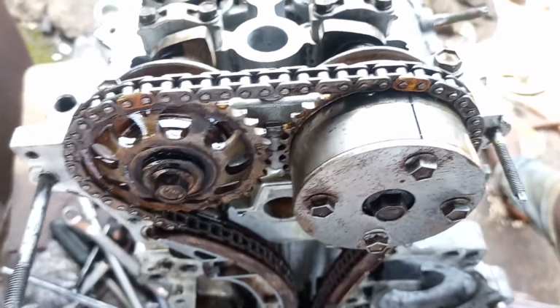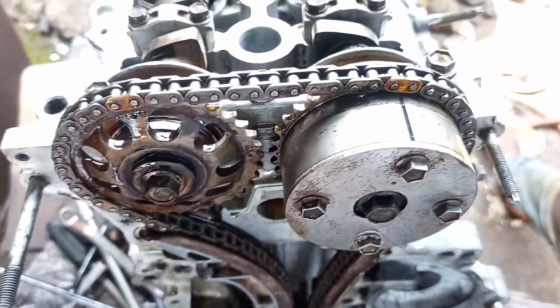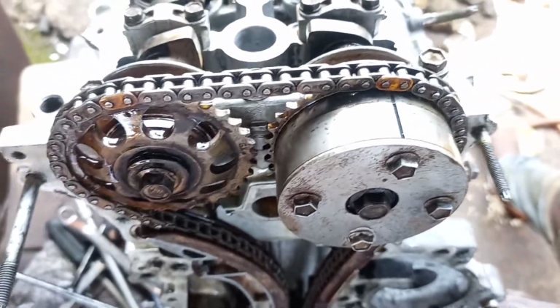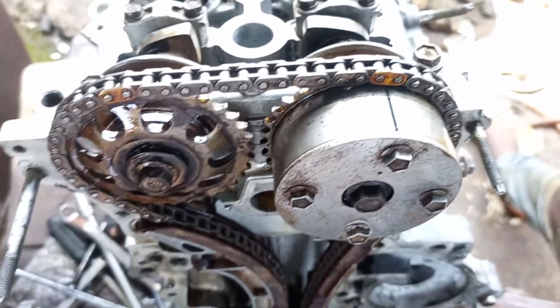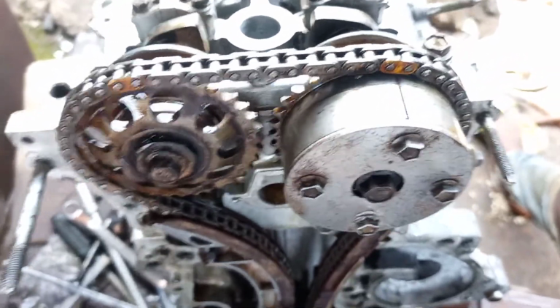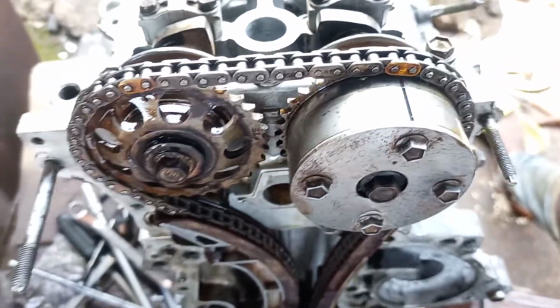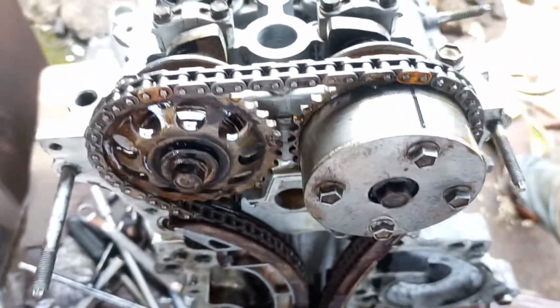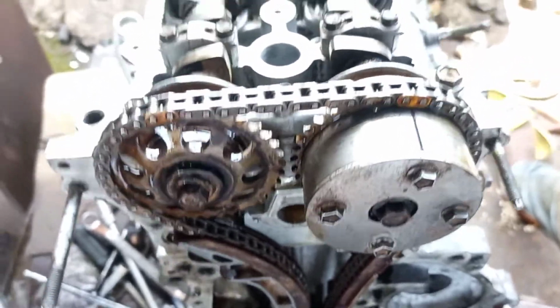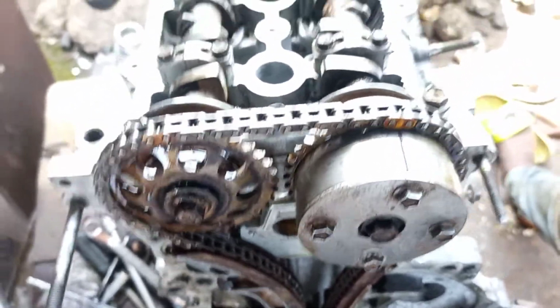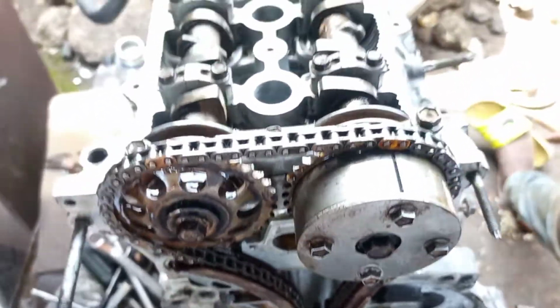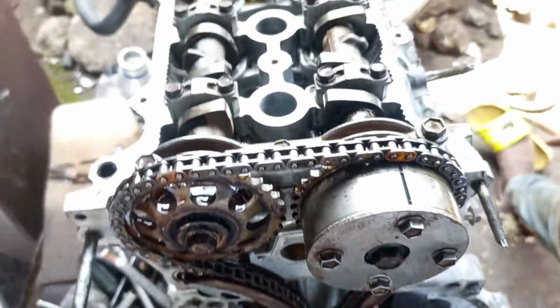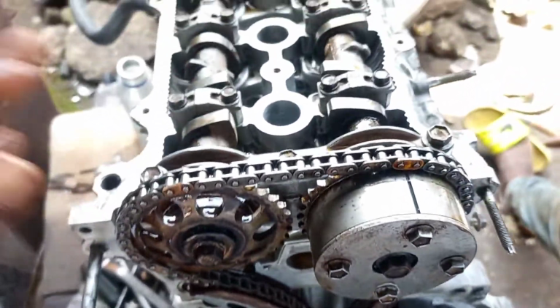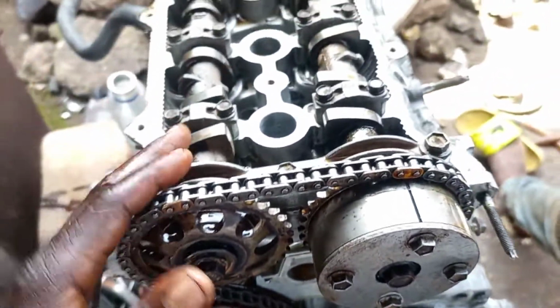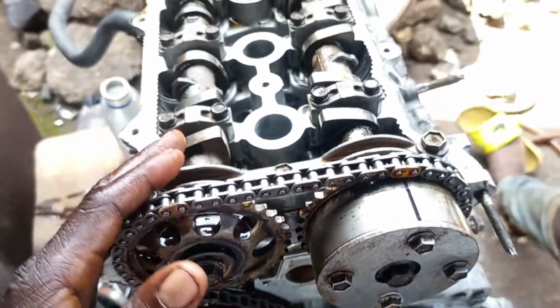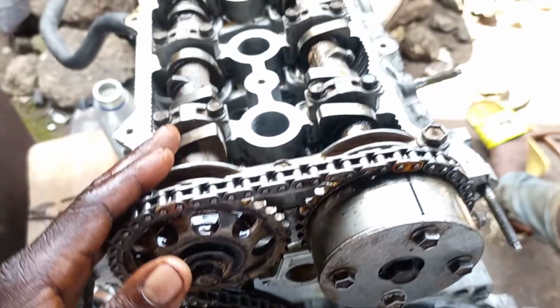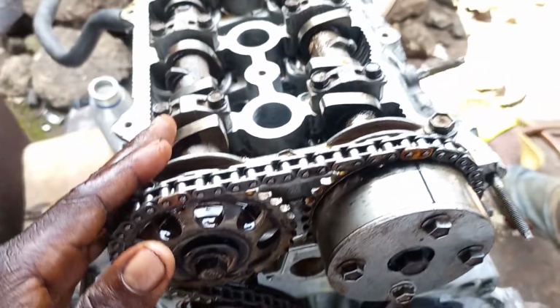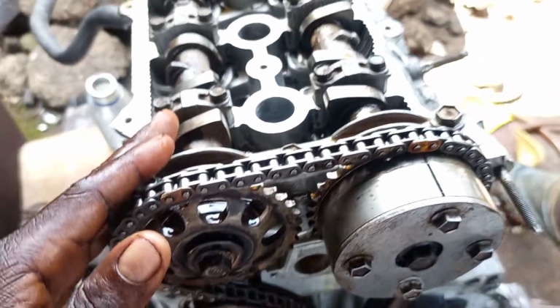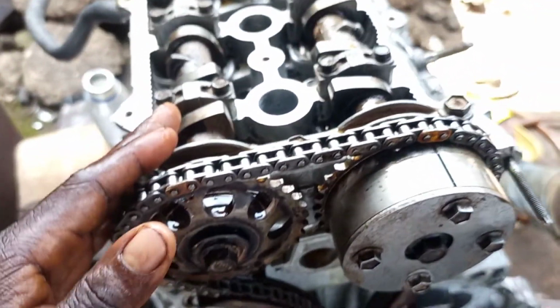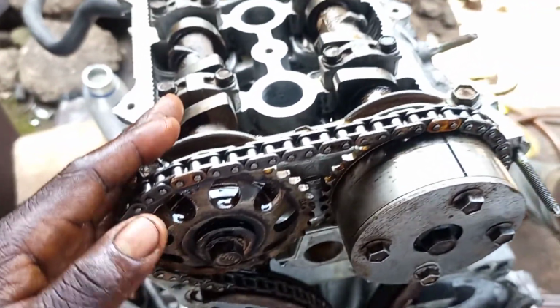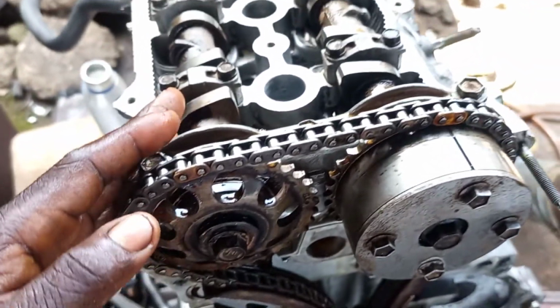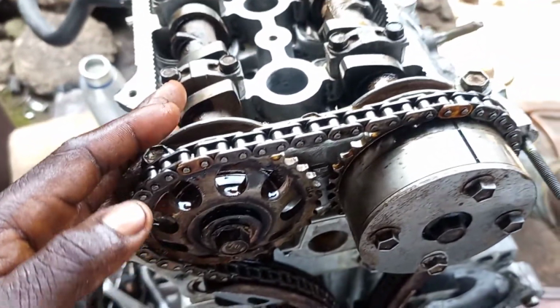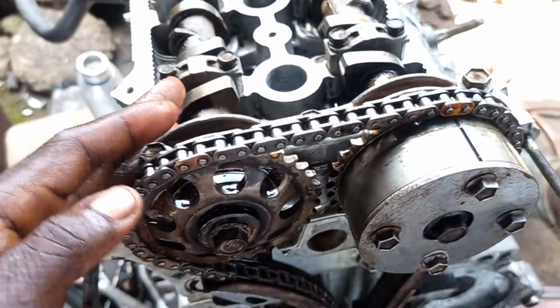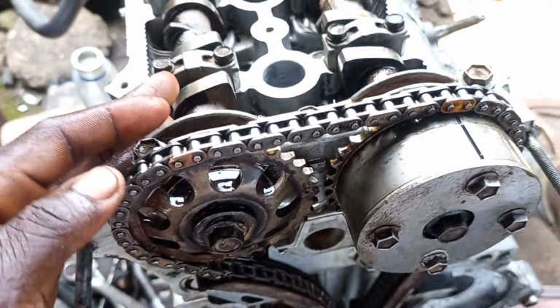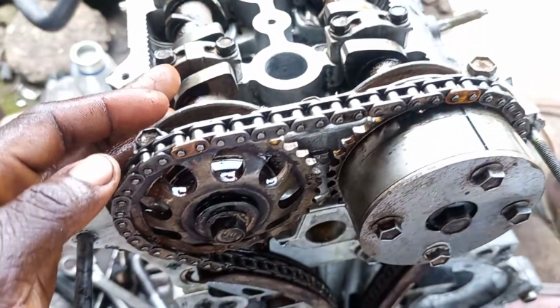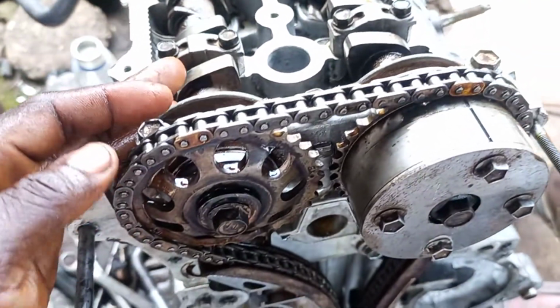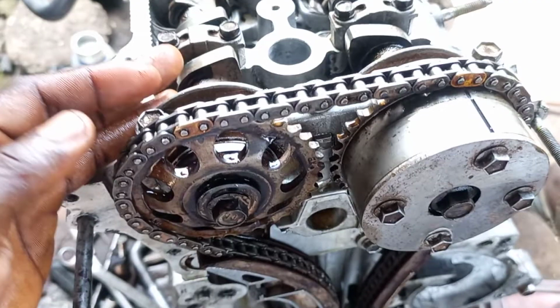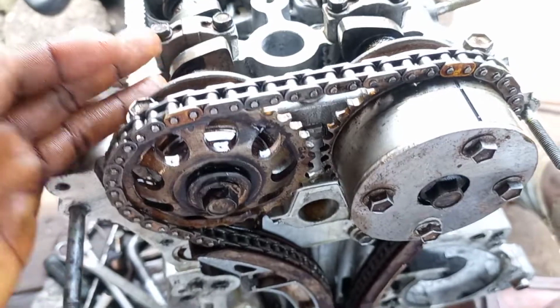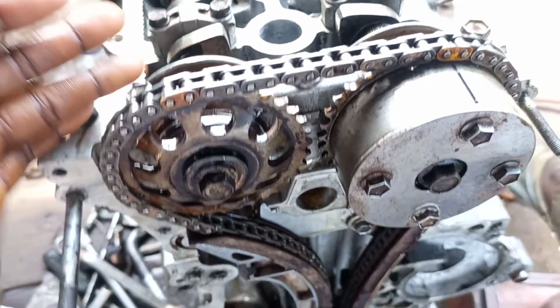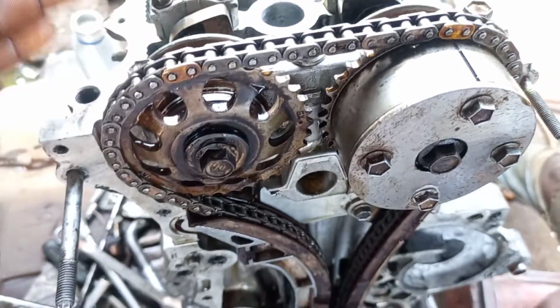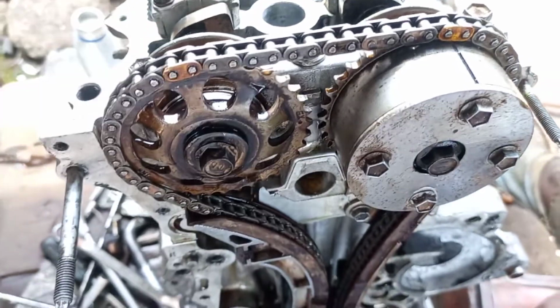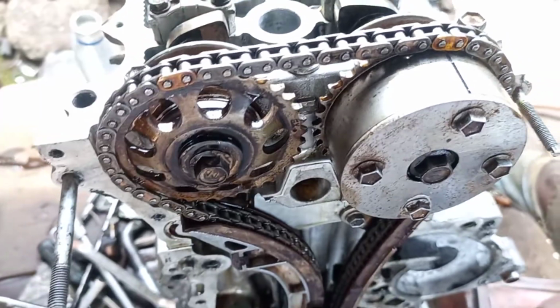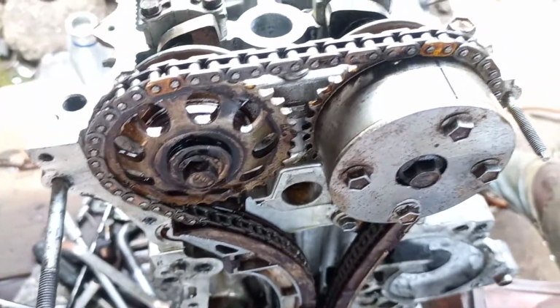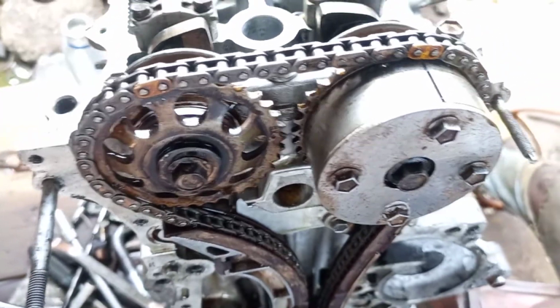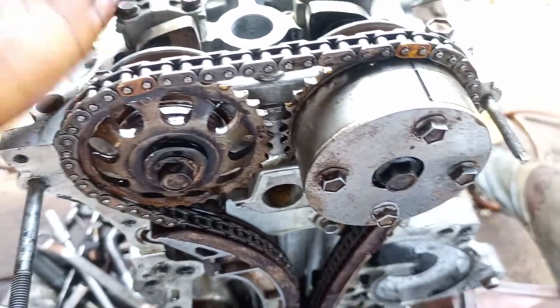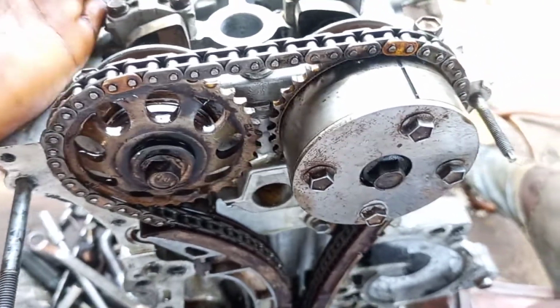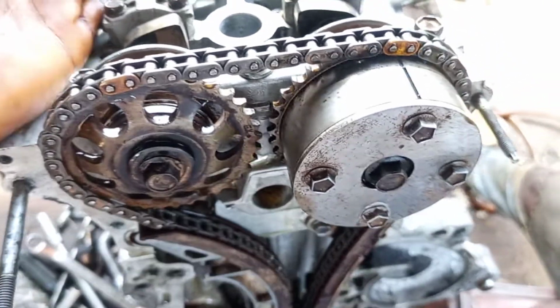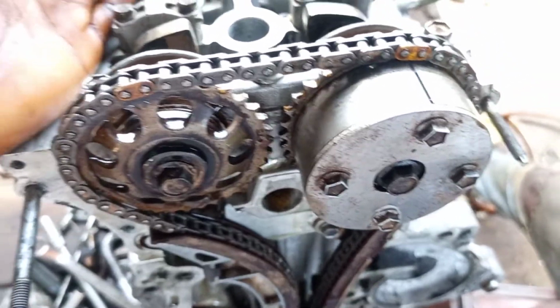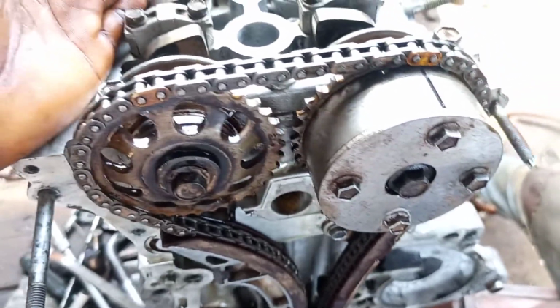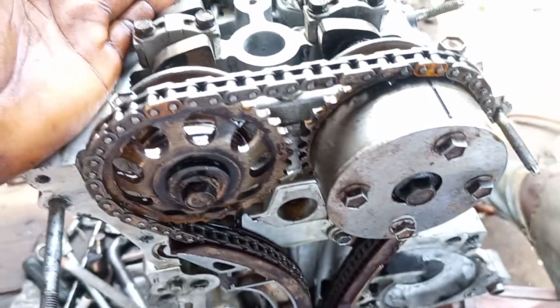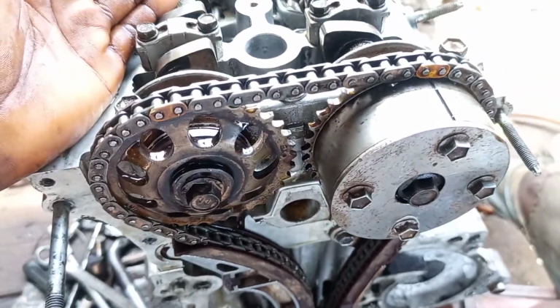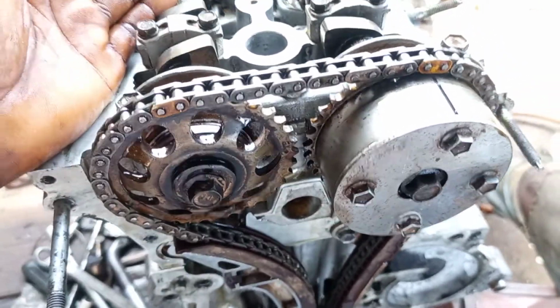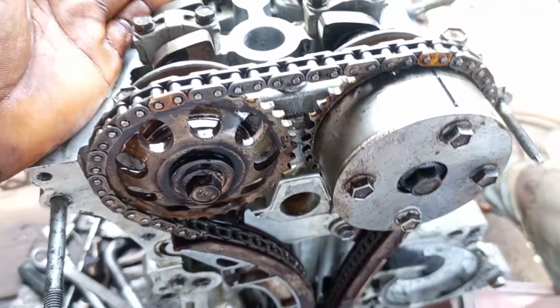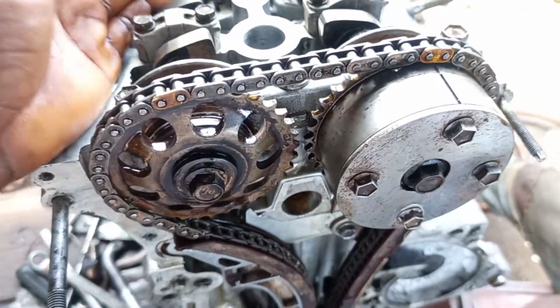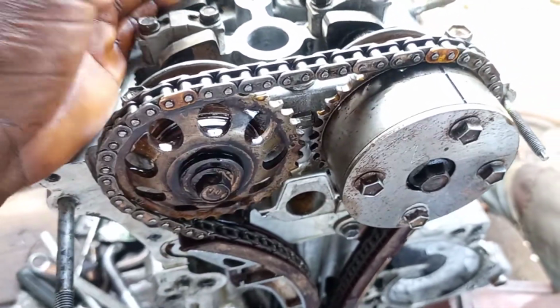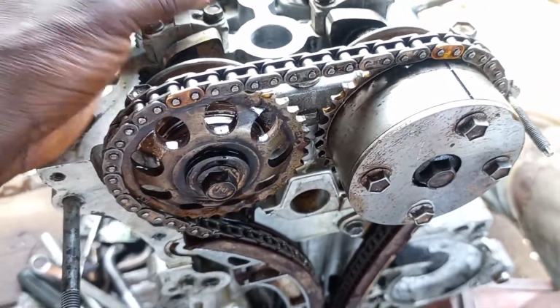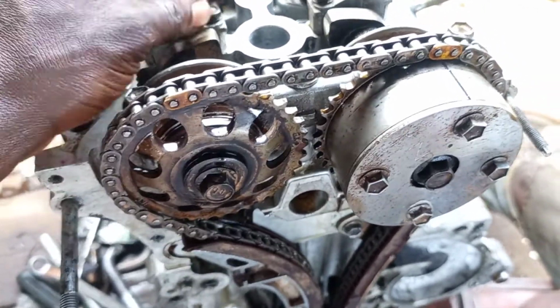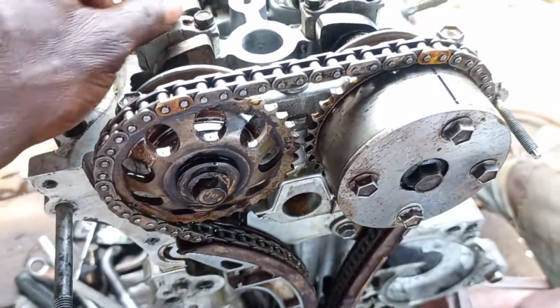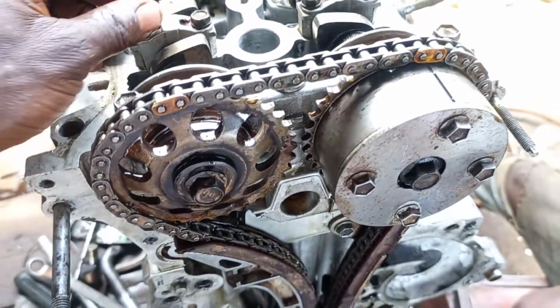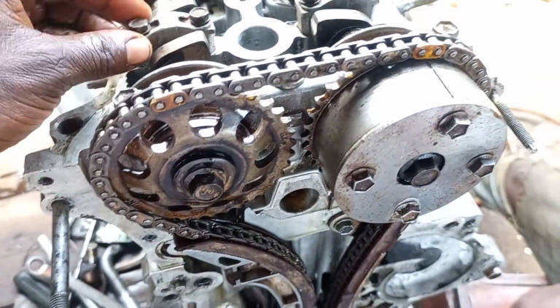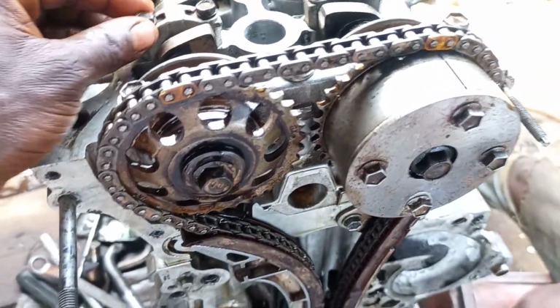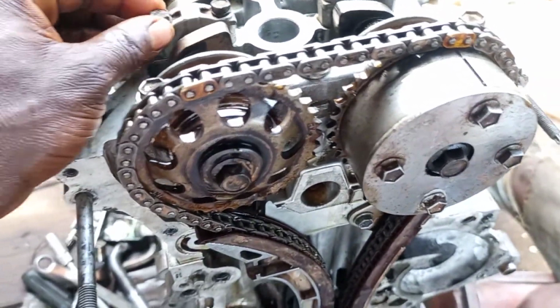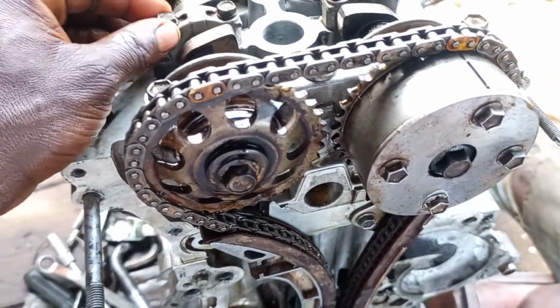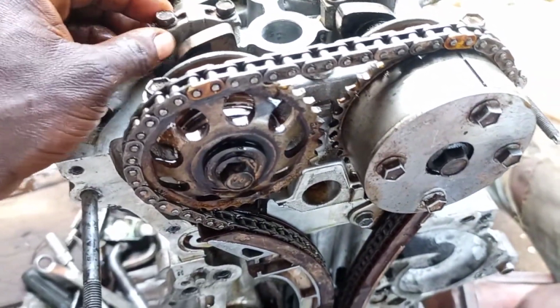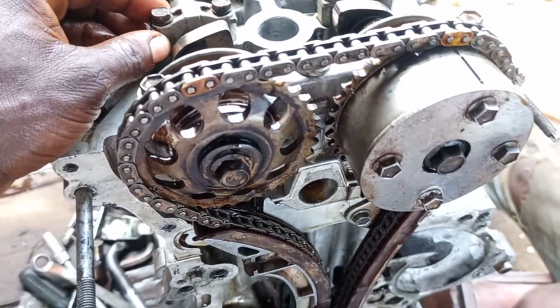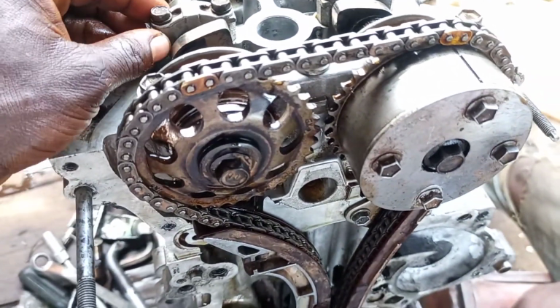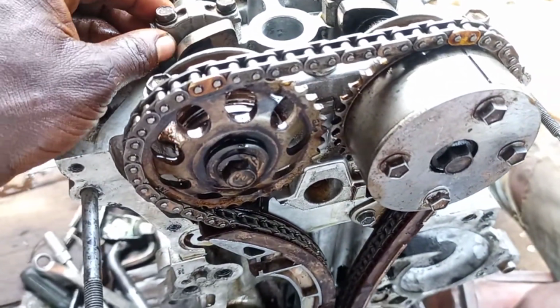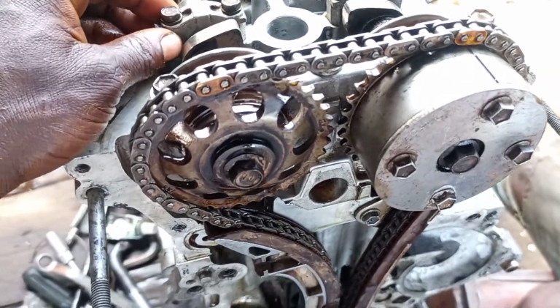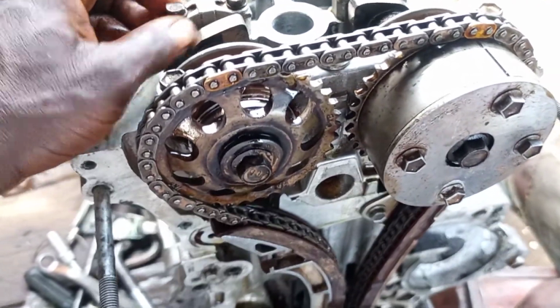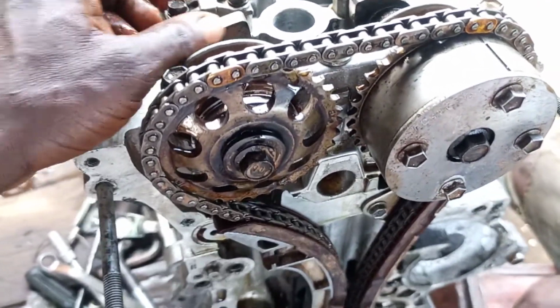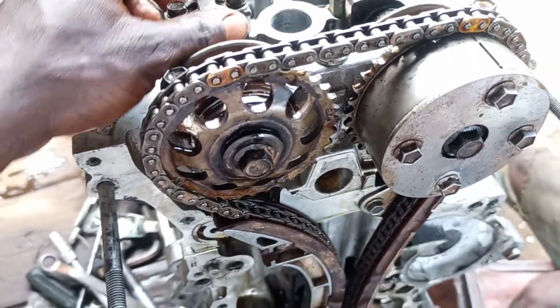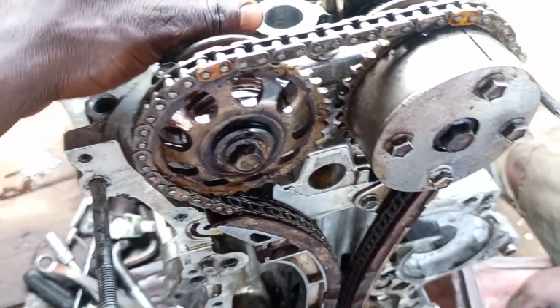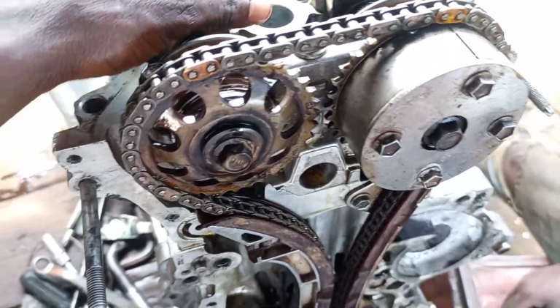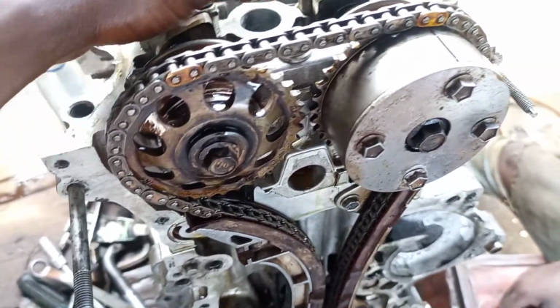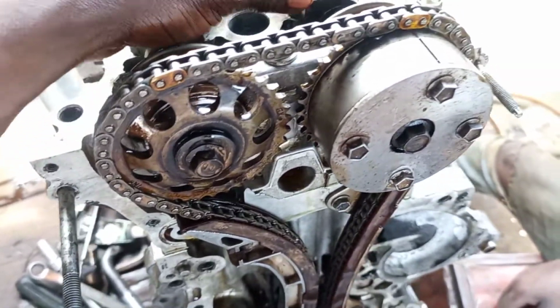Yes, good afternoon. It's your man here. I'm going to show you the timing of the 4ZZ engine.